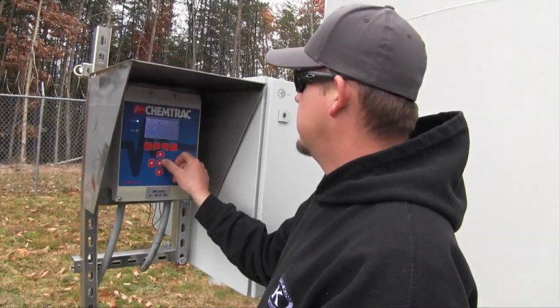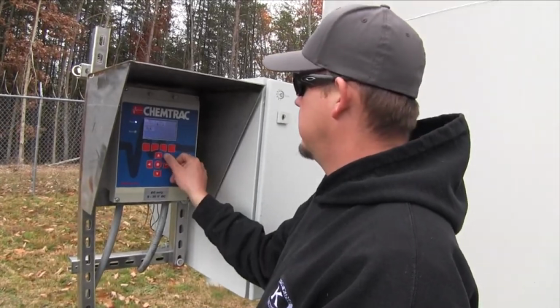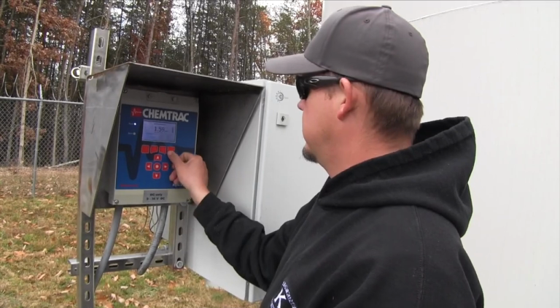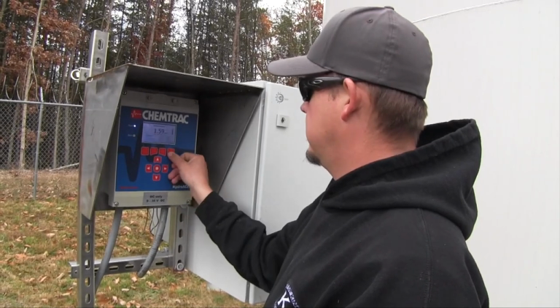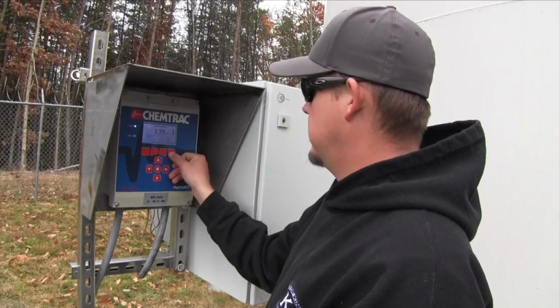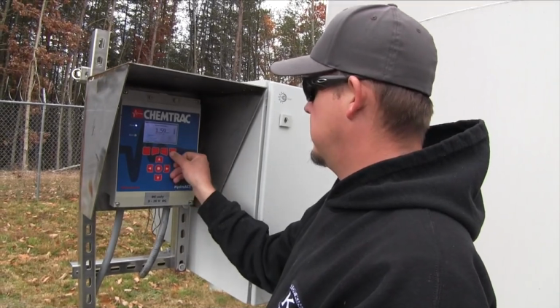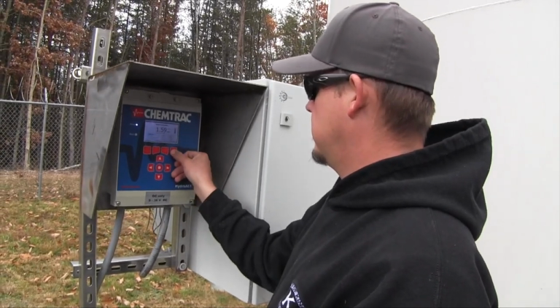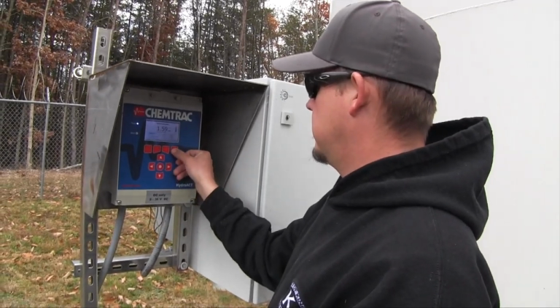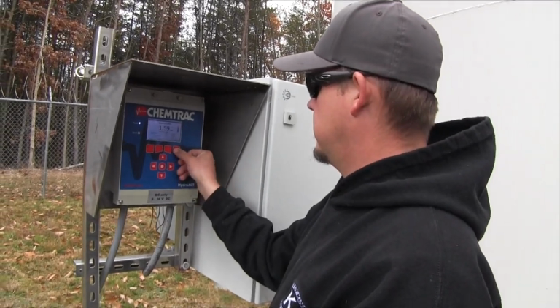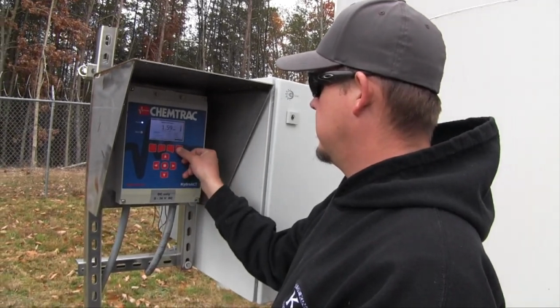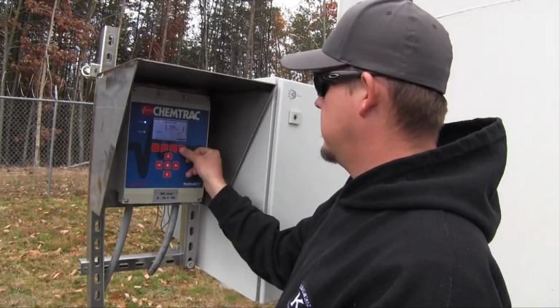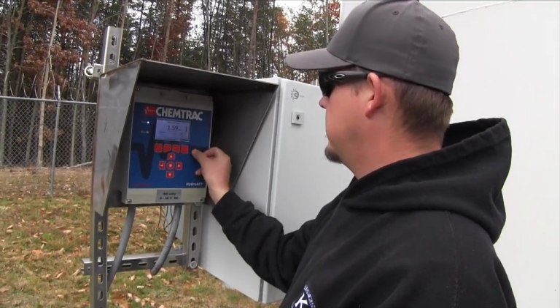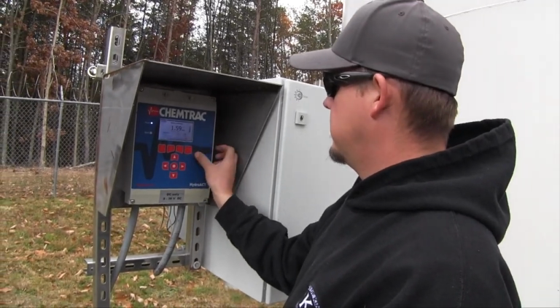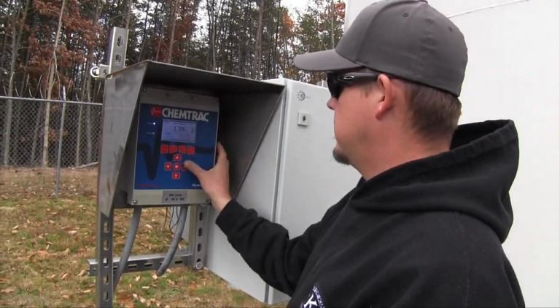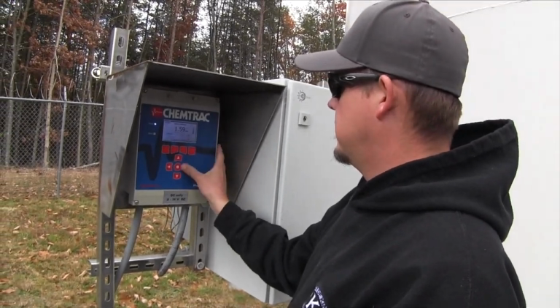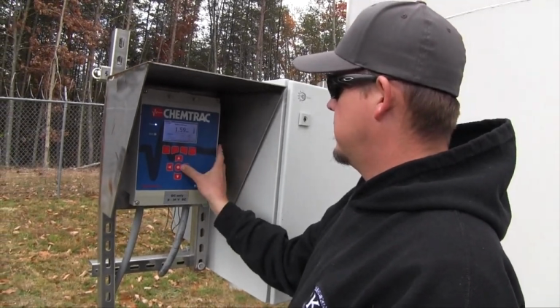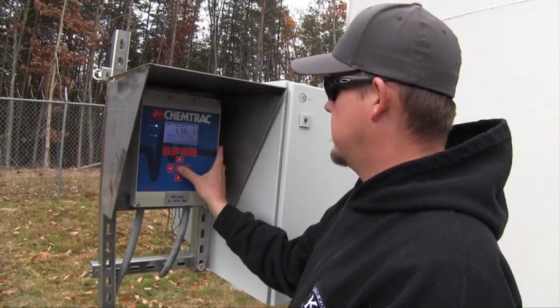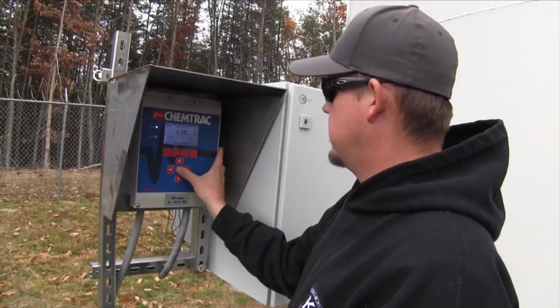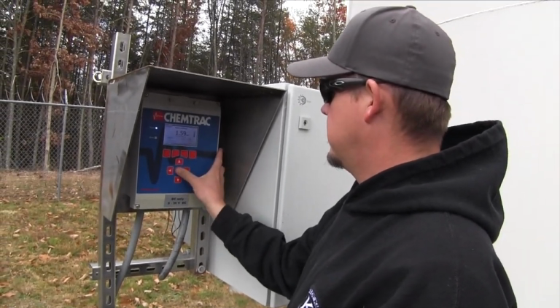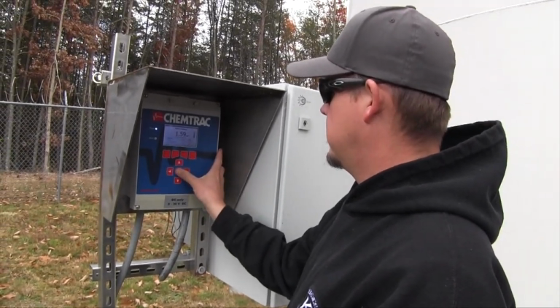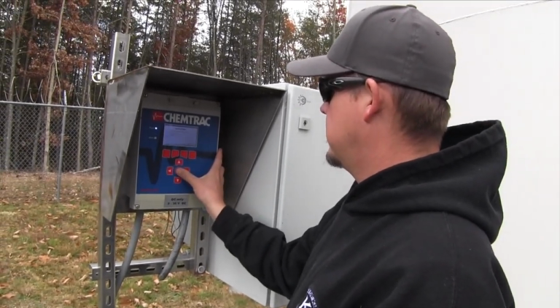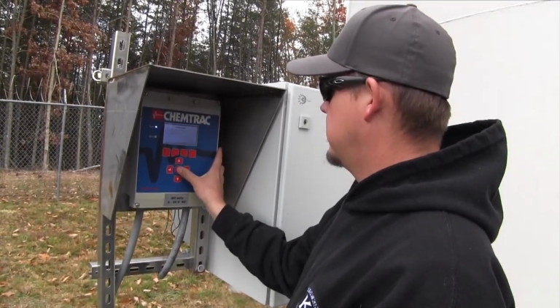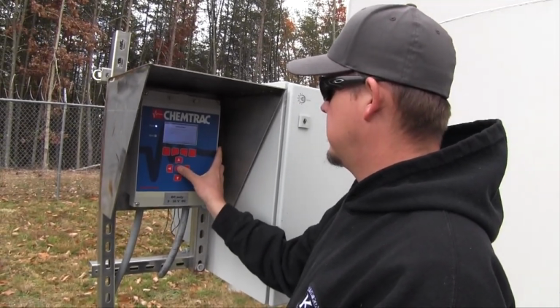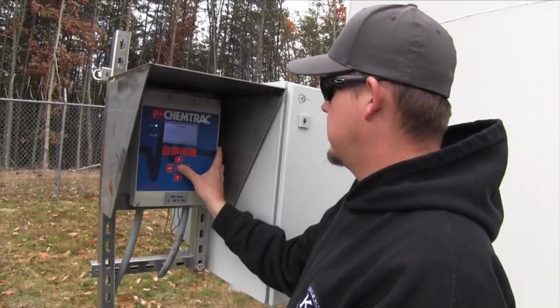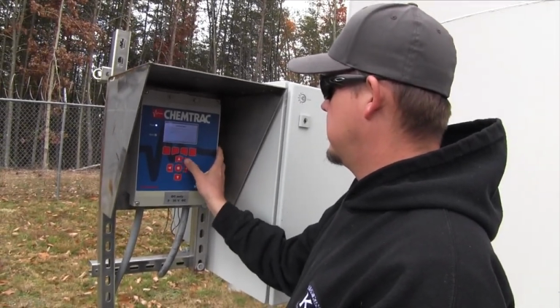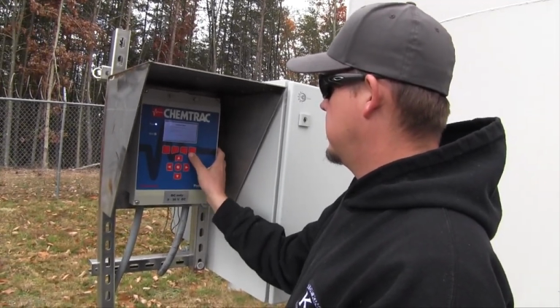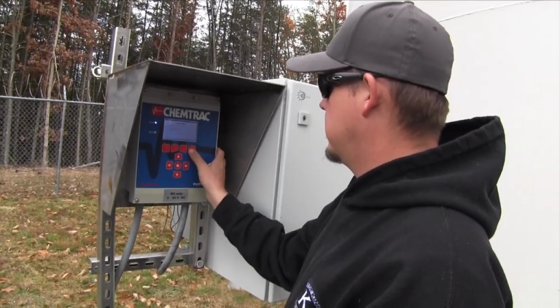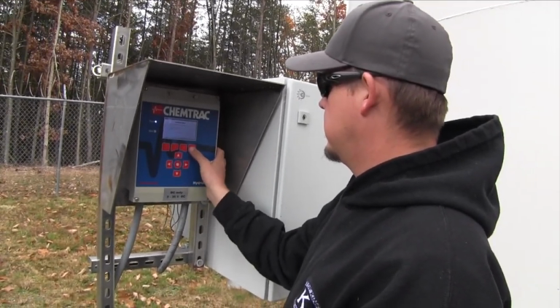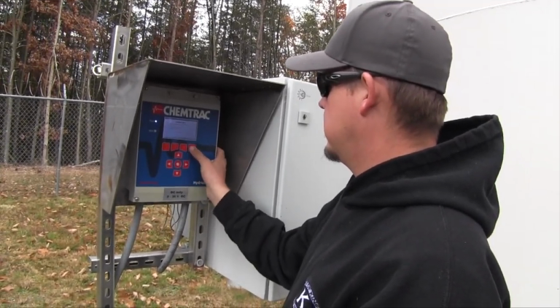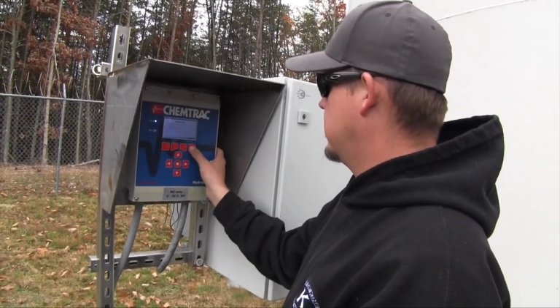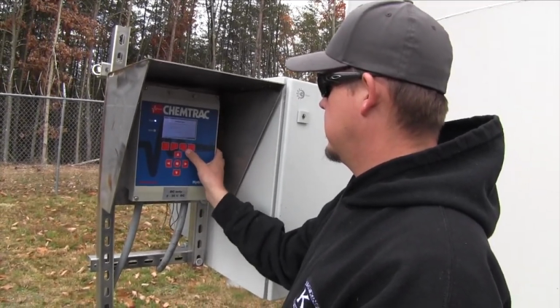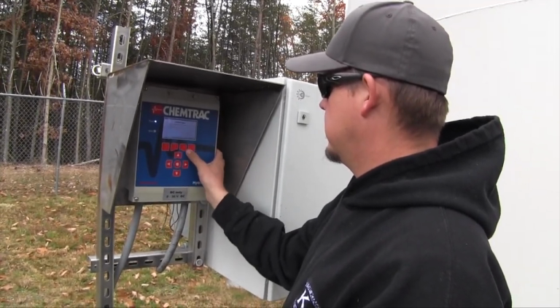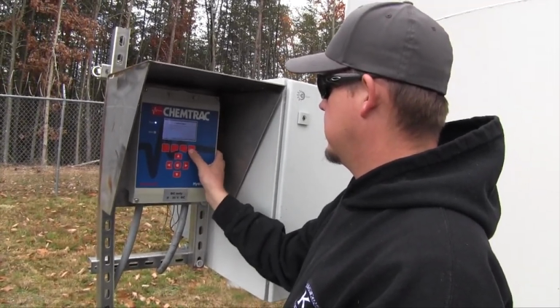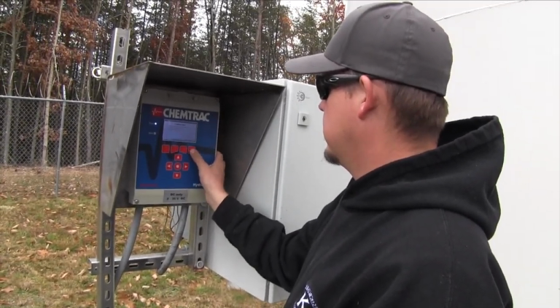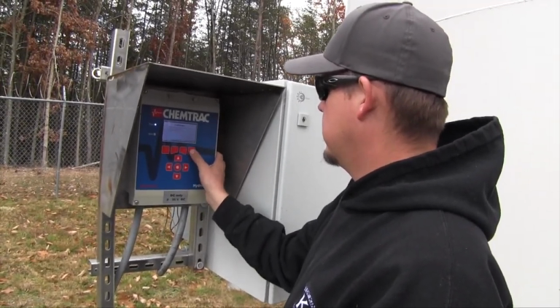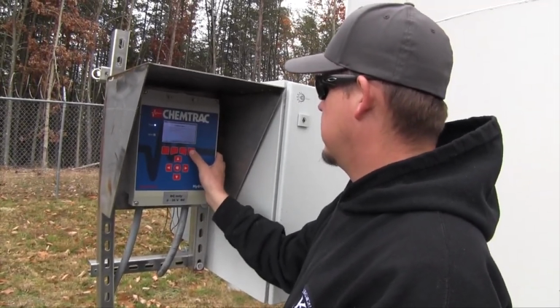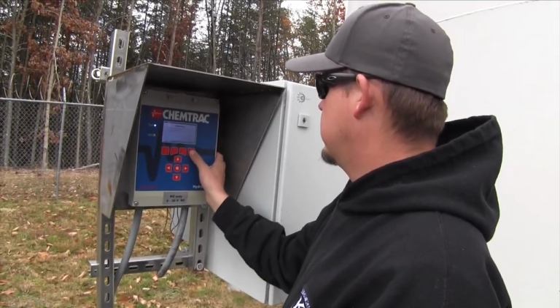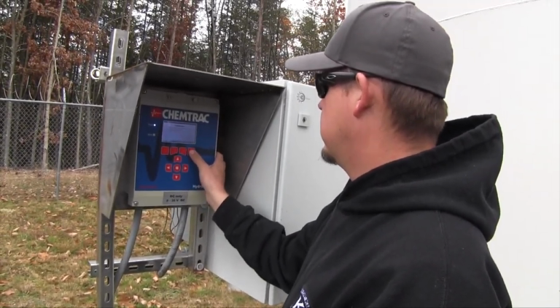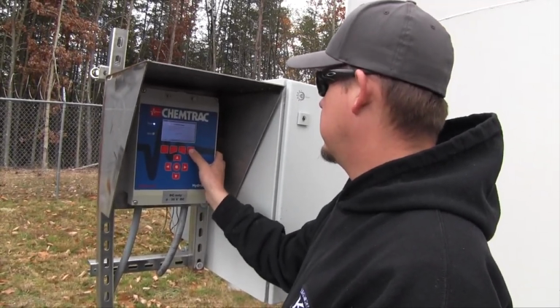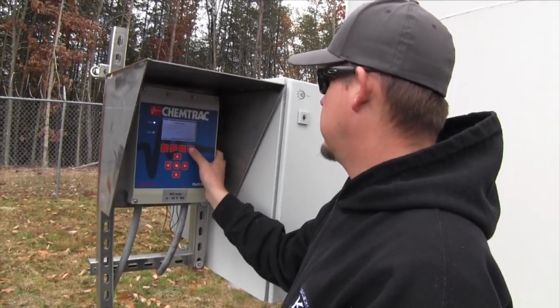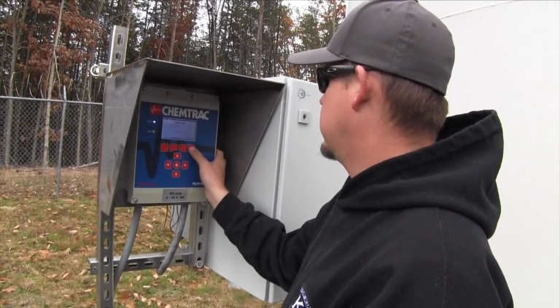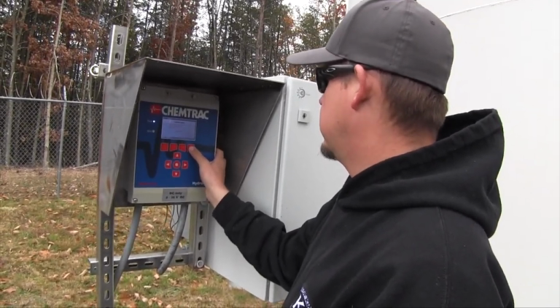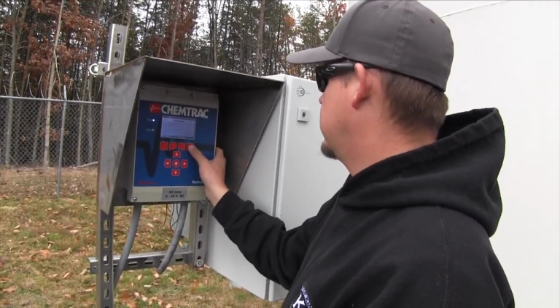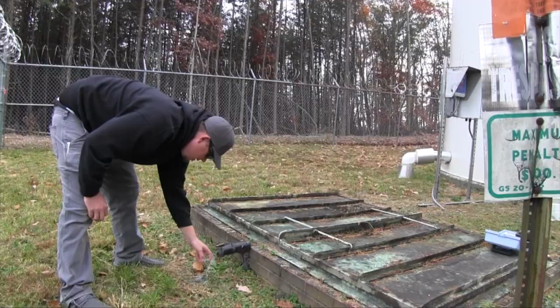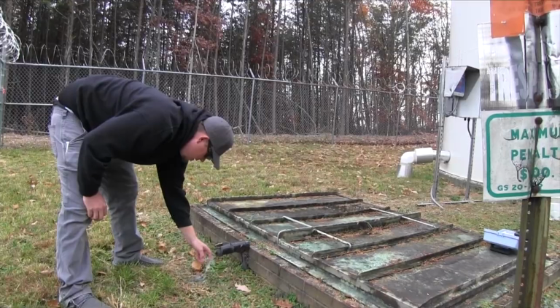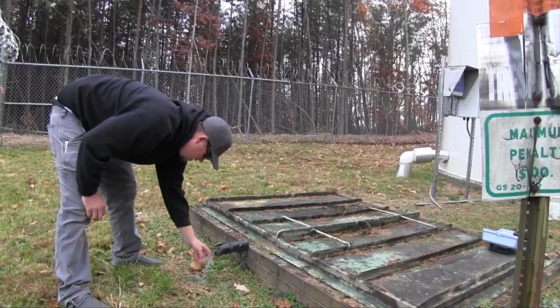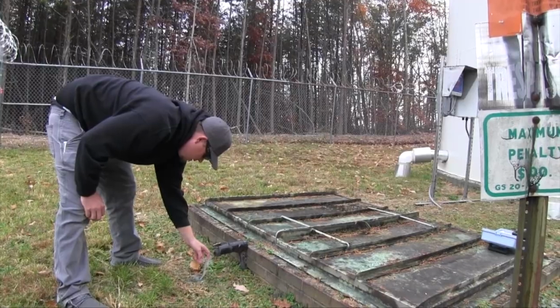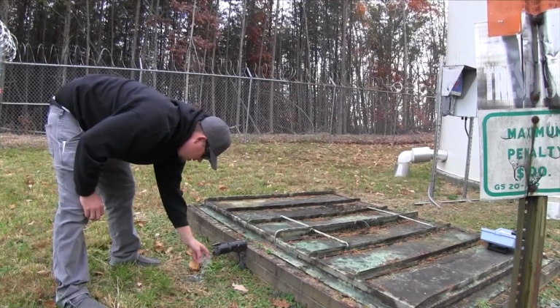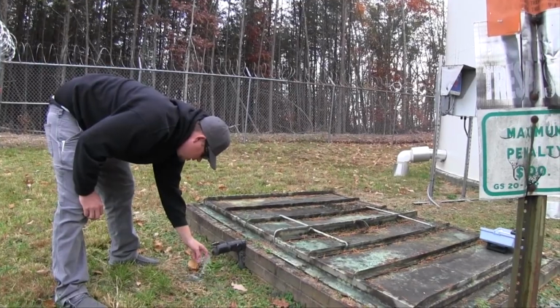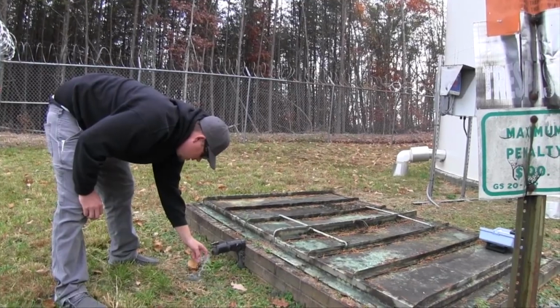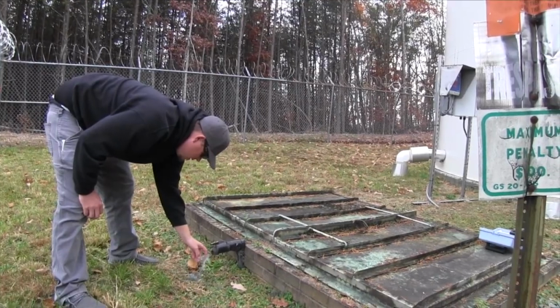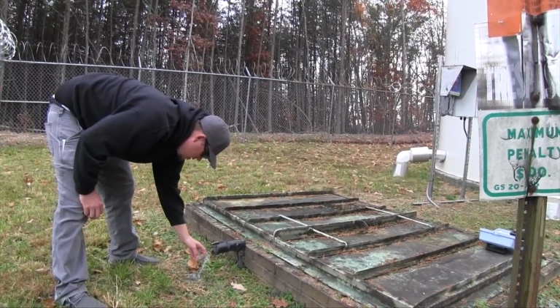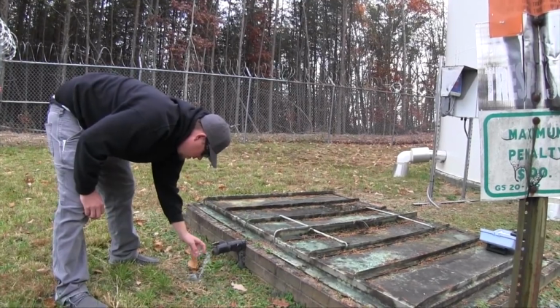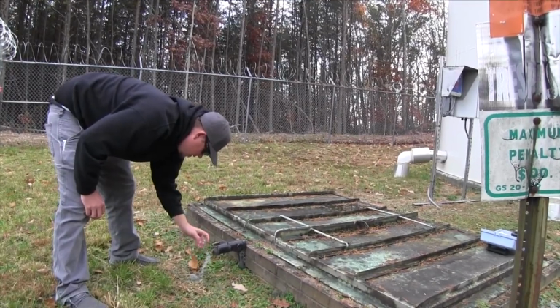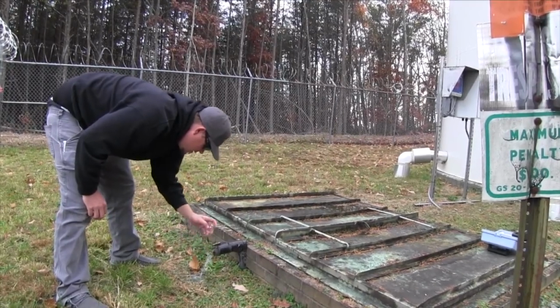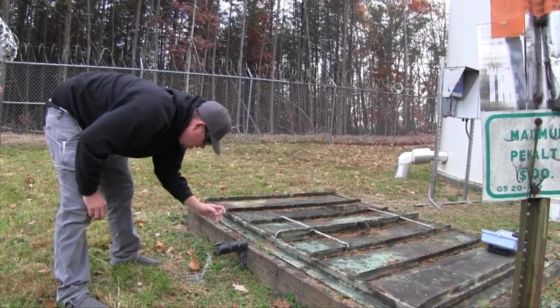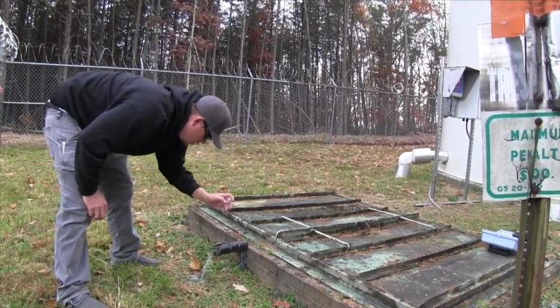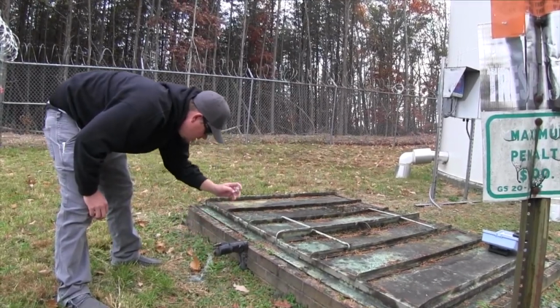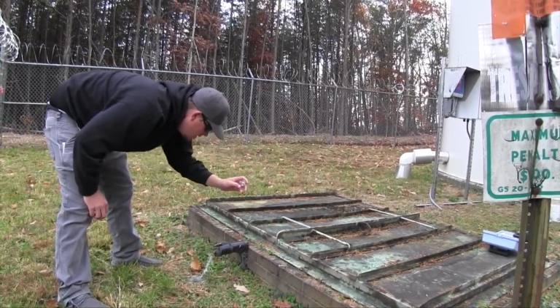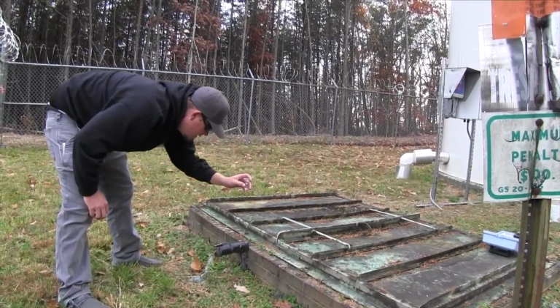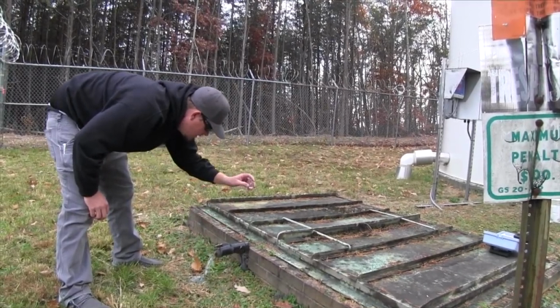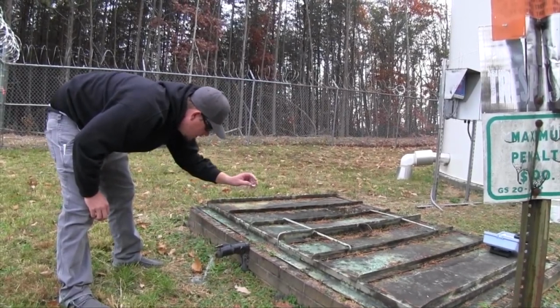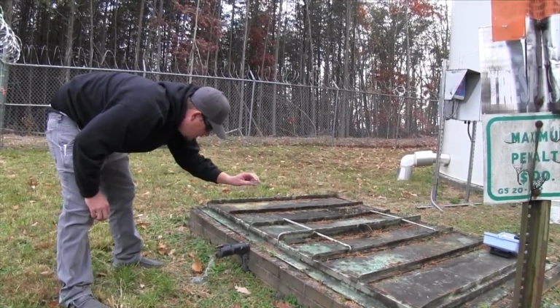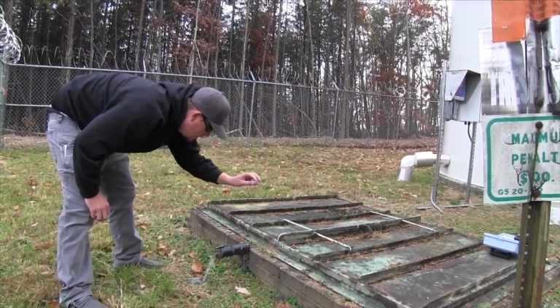All we do is spot check those once a week, just to walk out there and say yes, it's still running, yes, it's still got water flowing through it, yes, we're good to go.